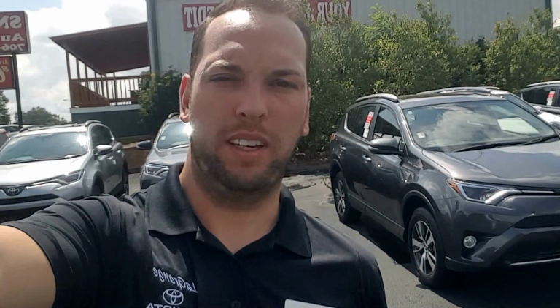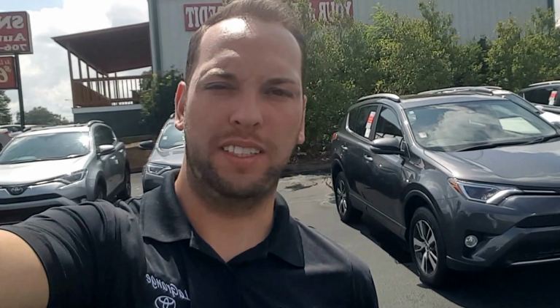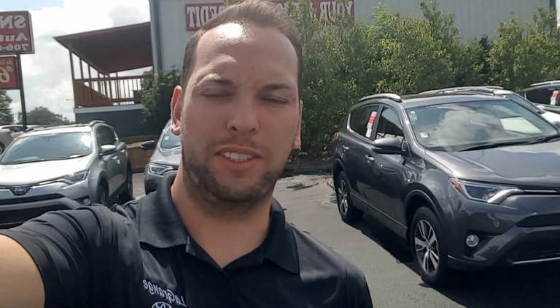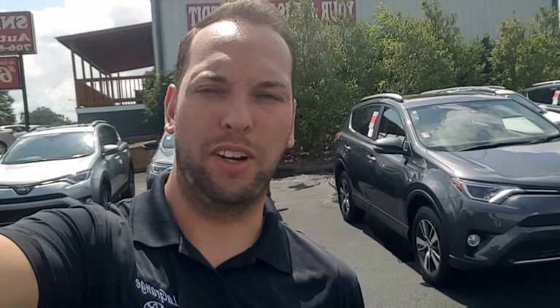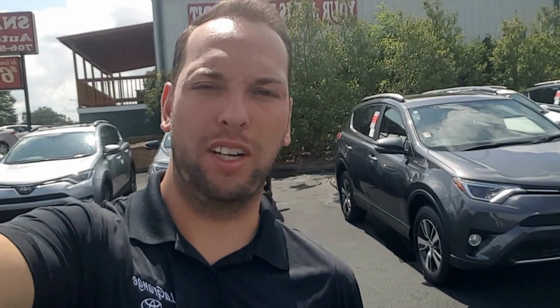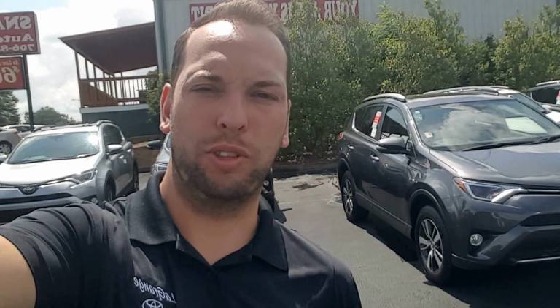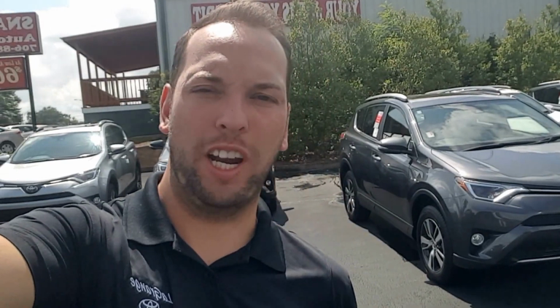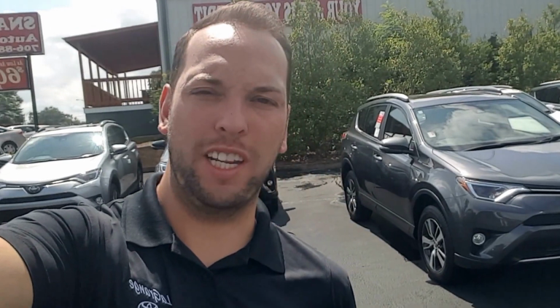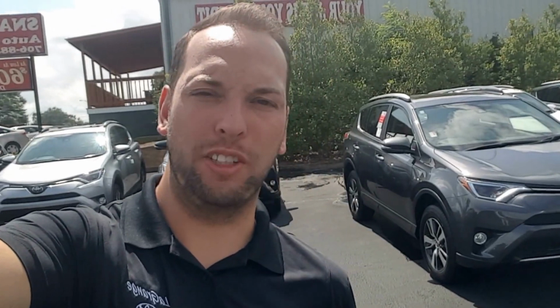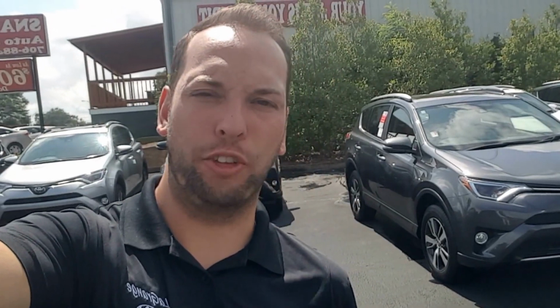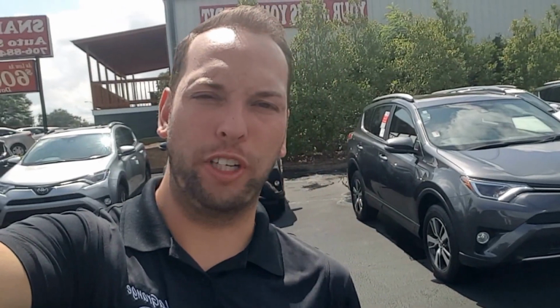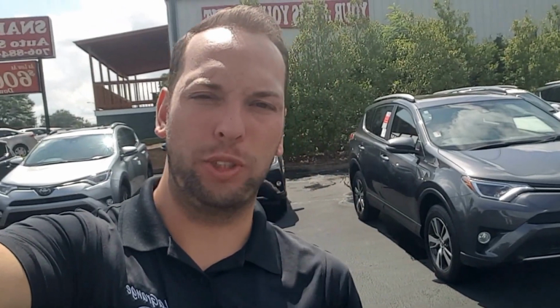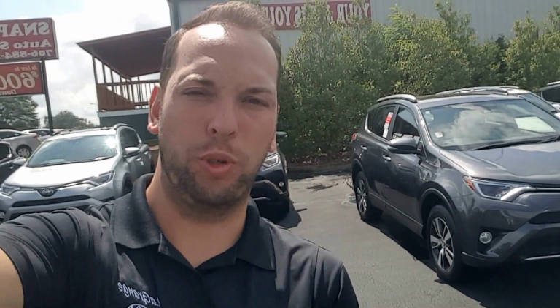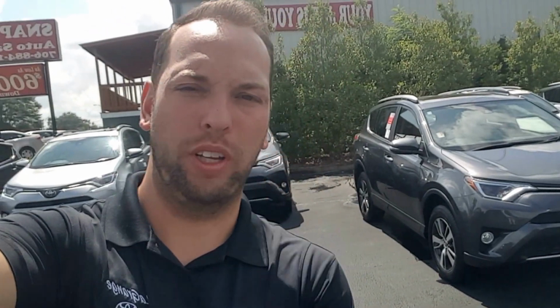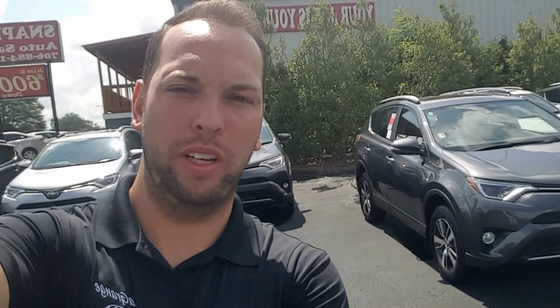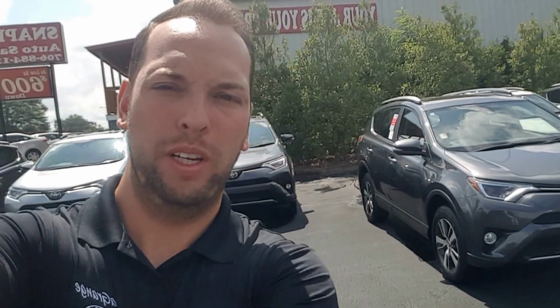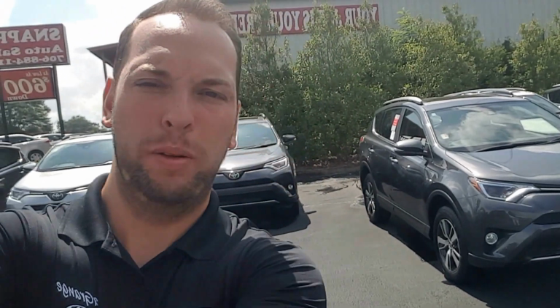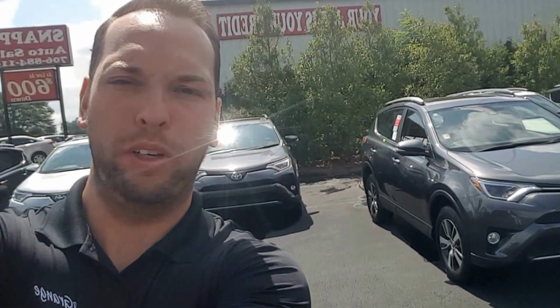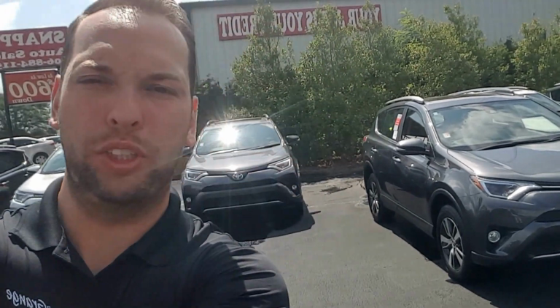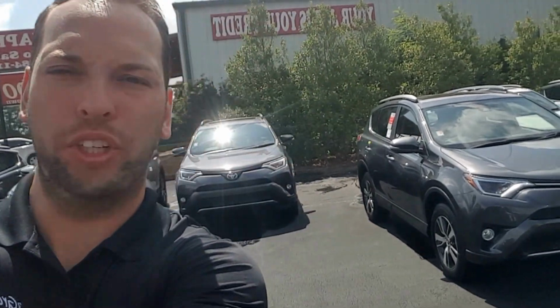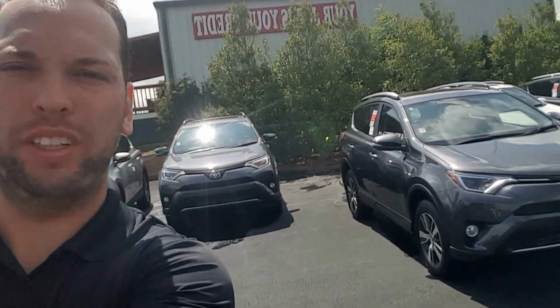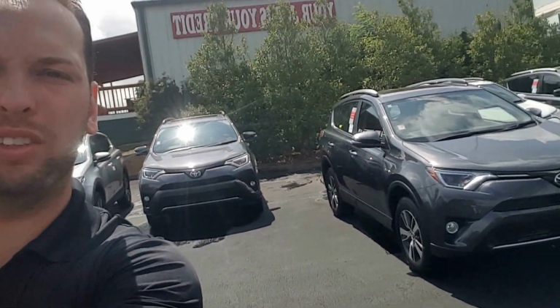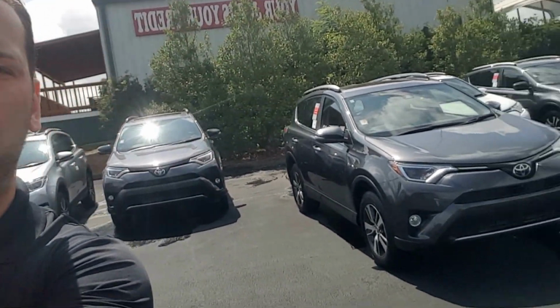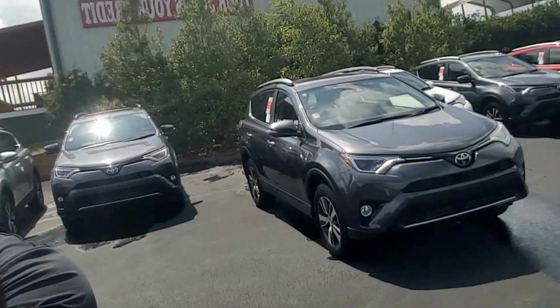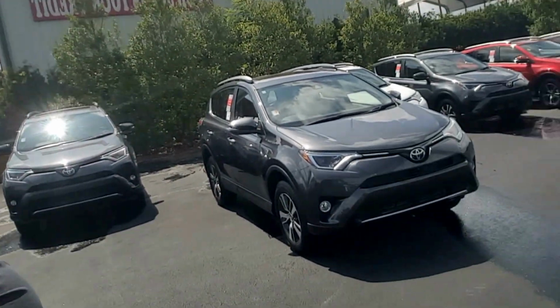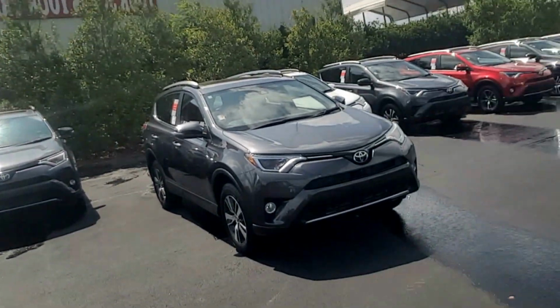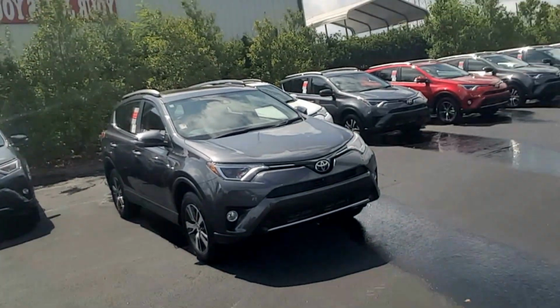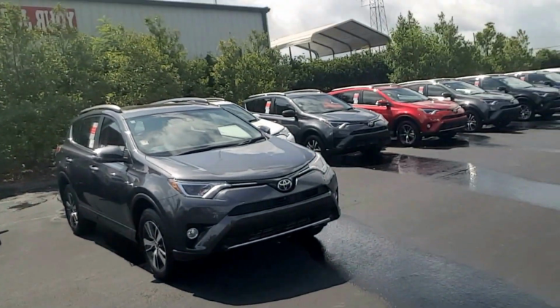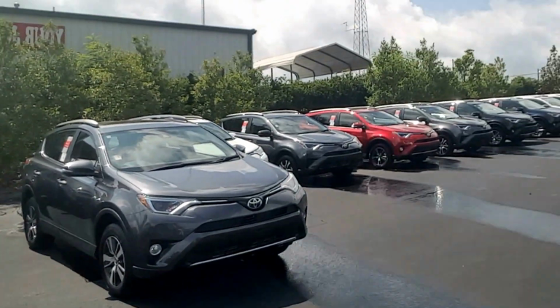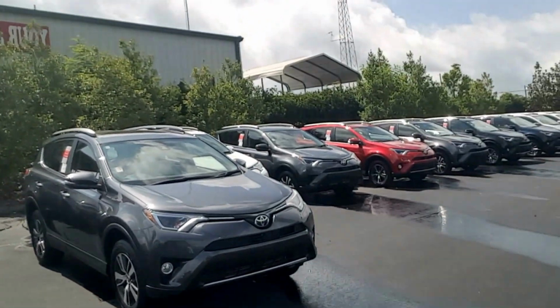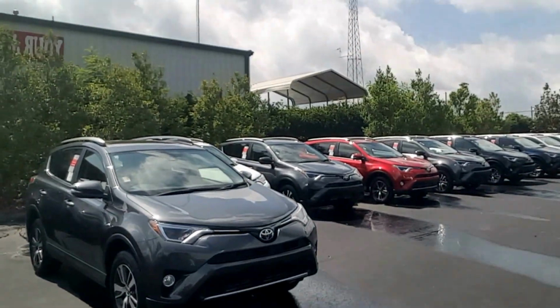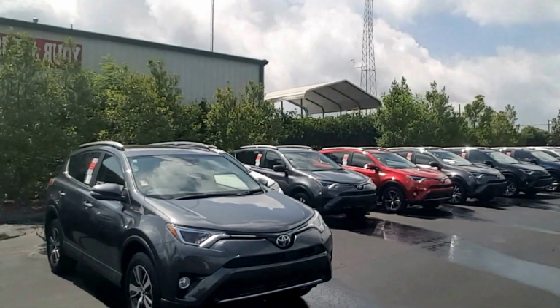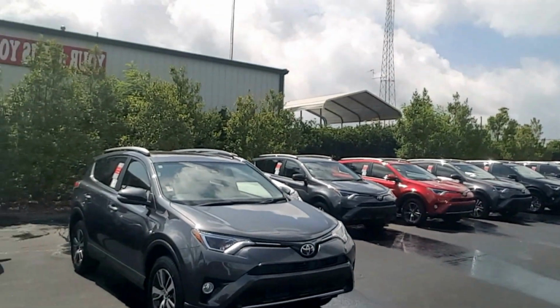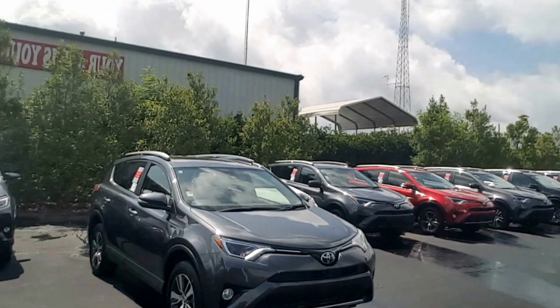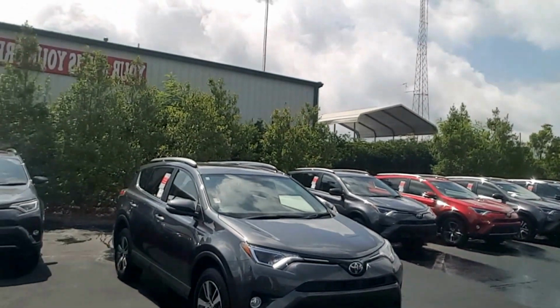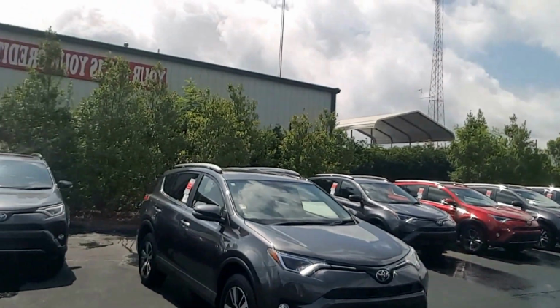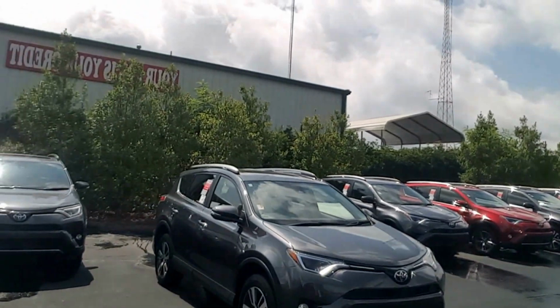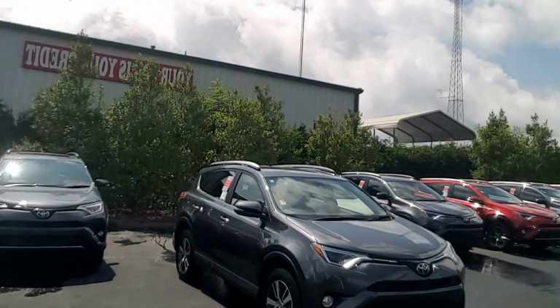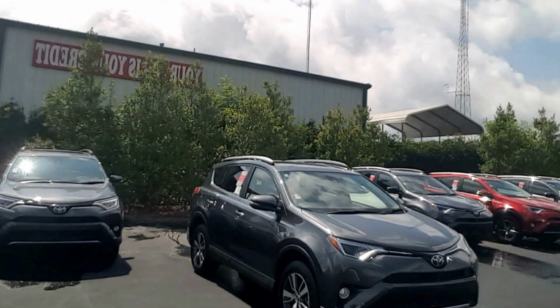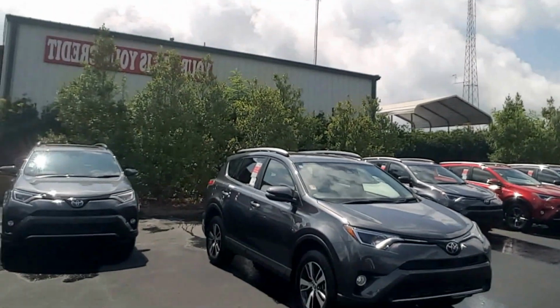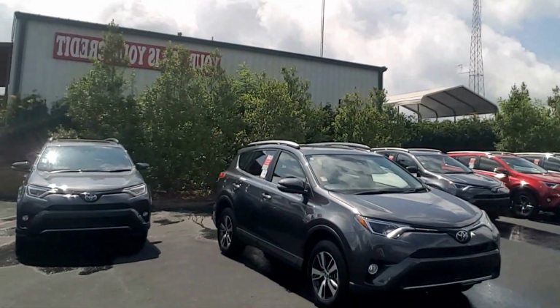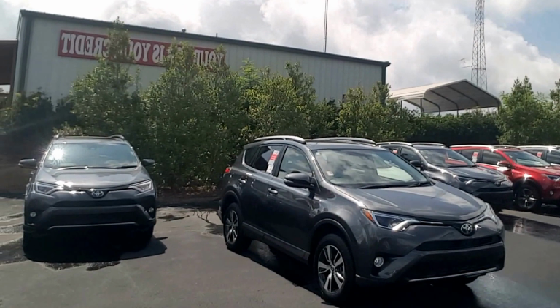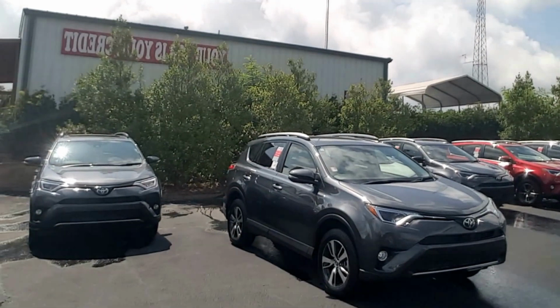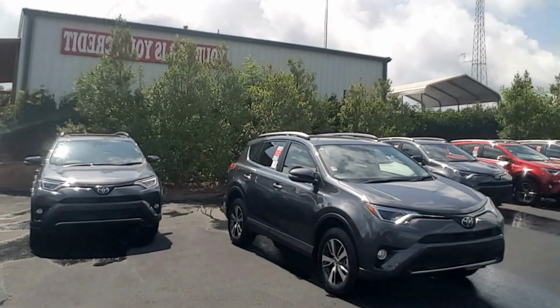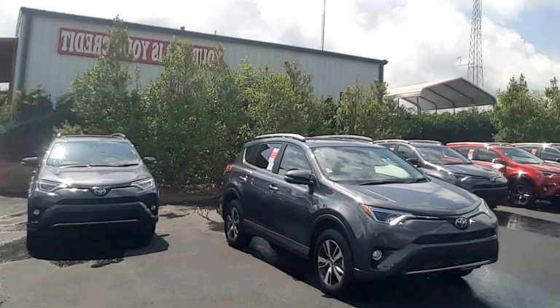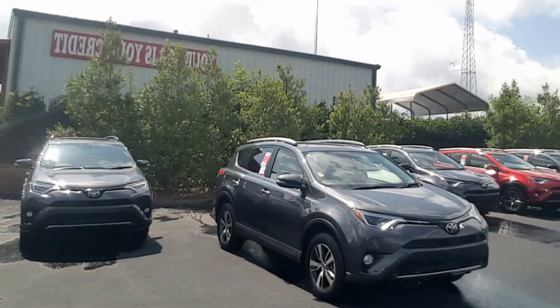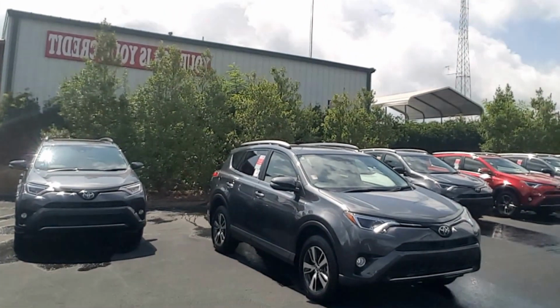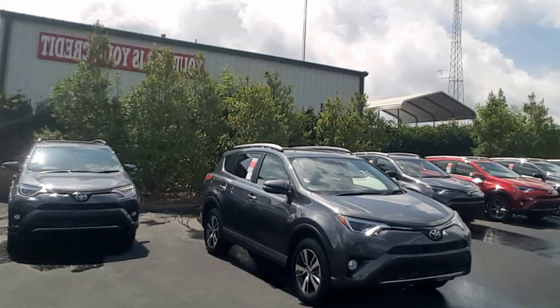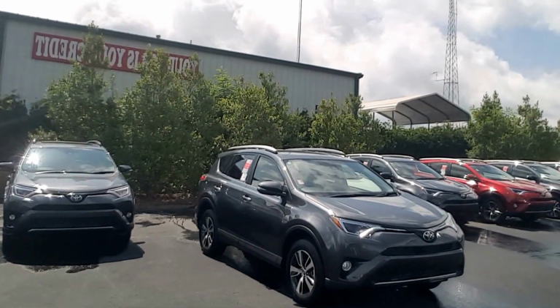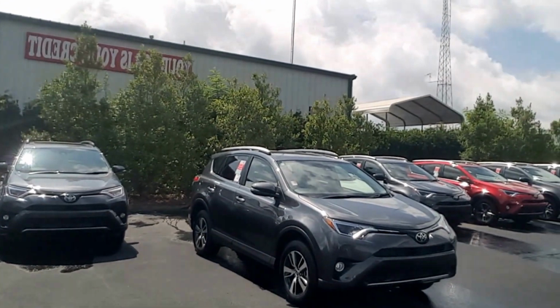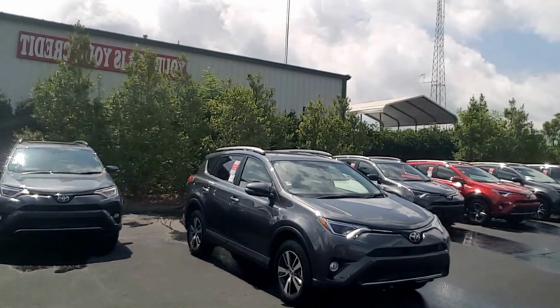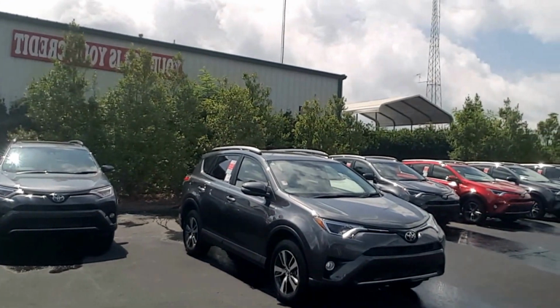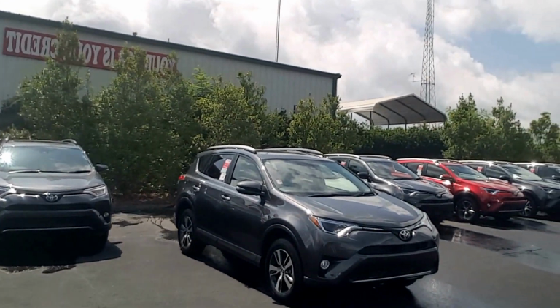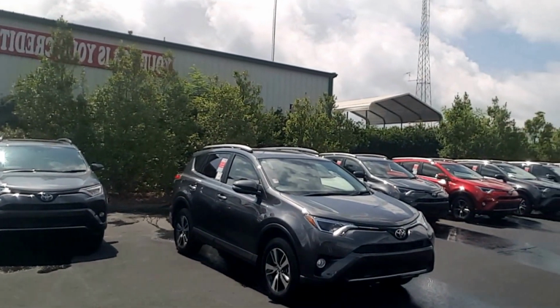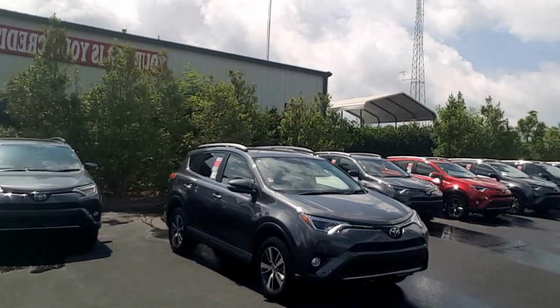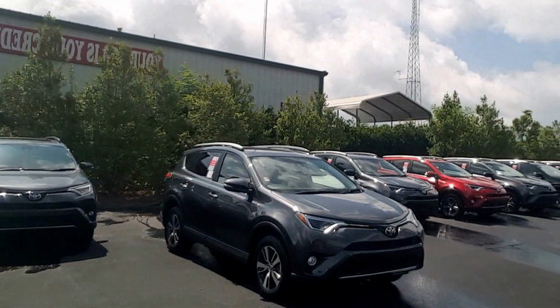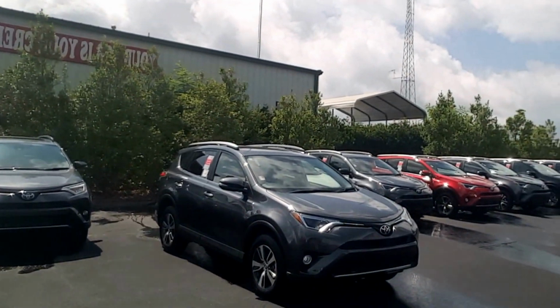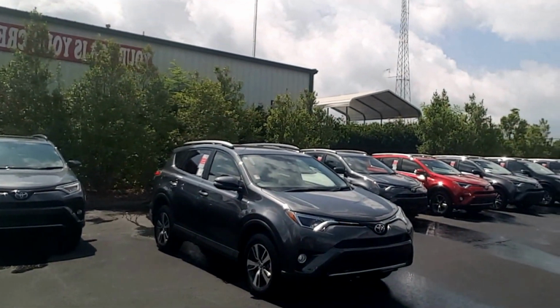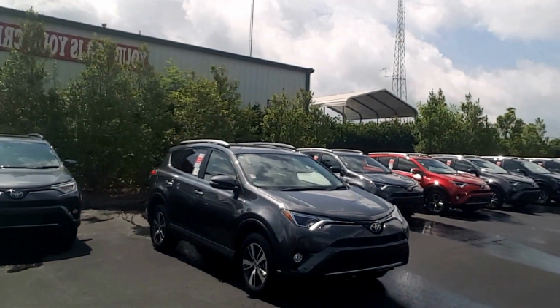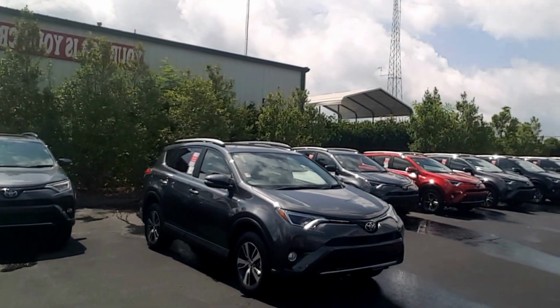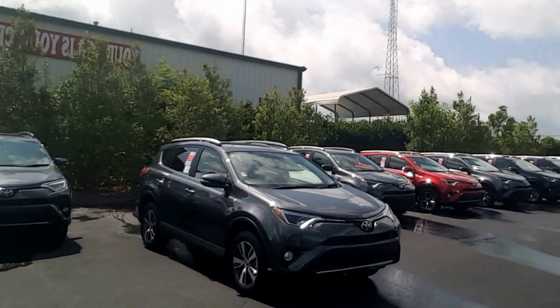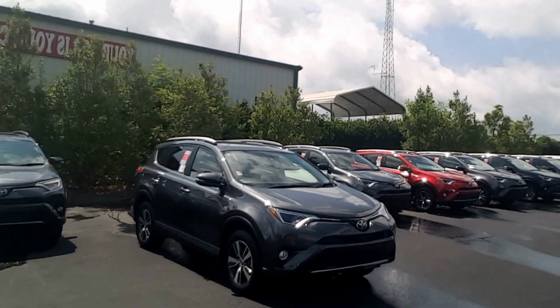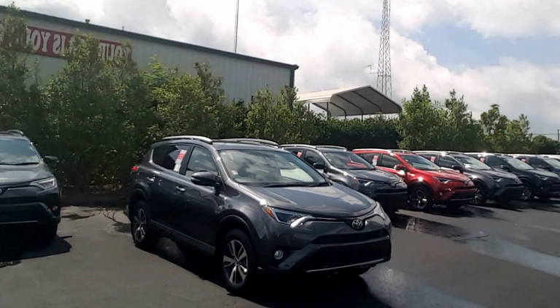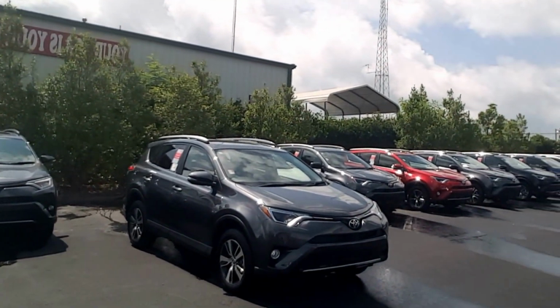Hey Sarah, it's Randy at LaGrange Toyota. I'm going to show you this 2017 Toyota RAV4 XLE in Magnetic Gray.